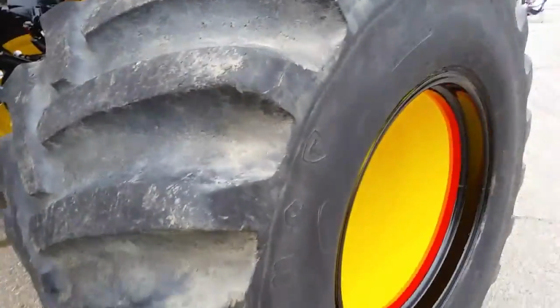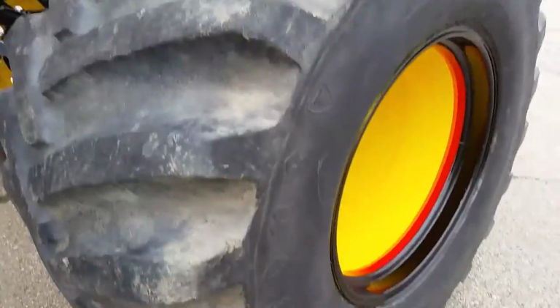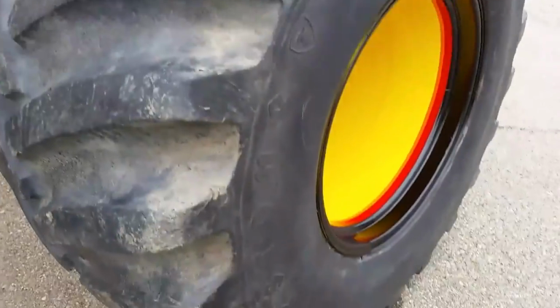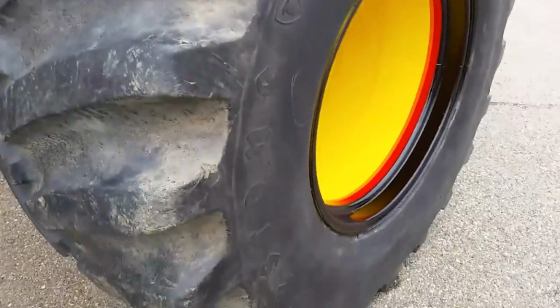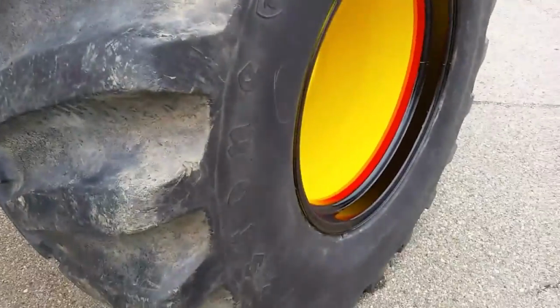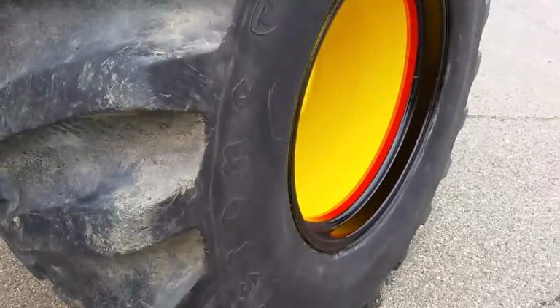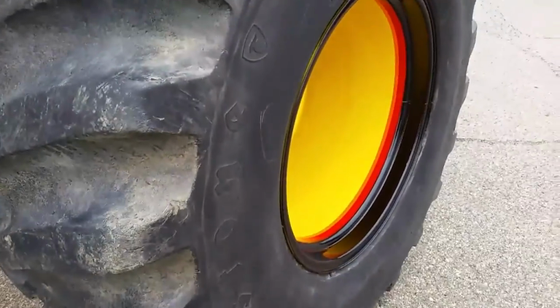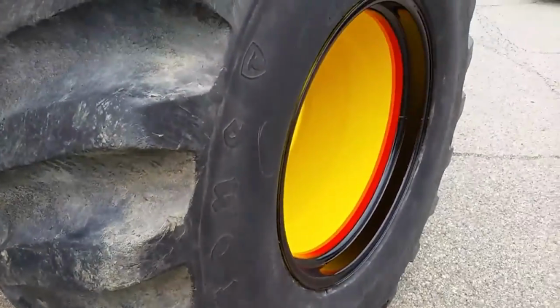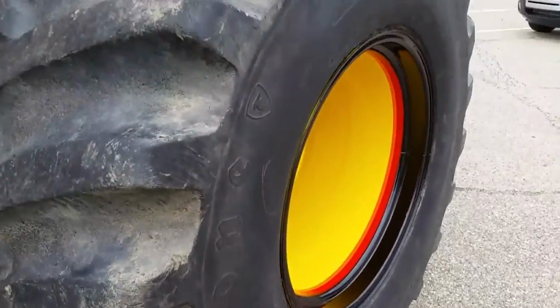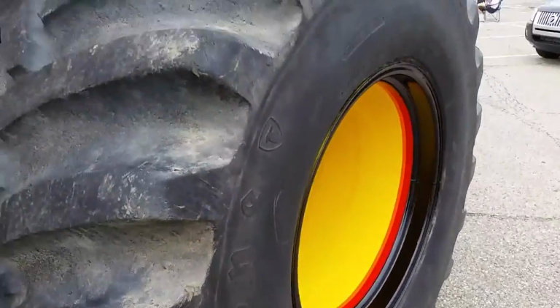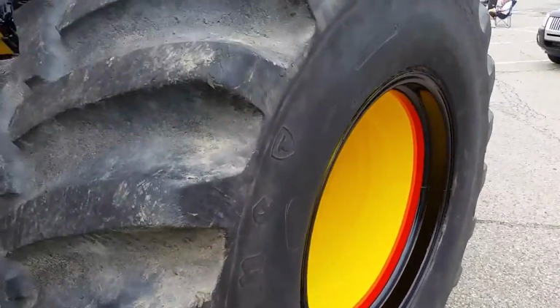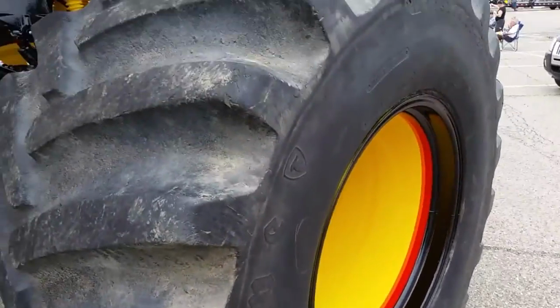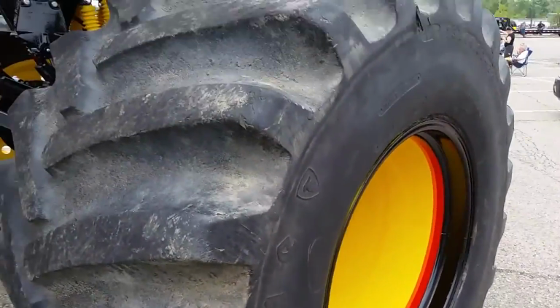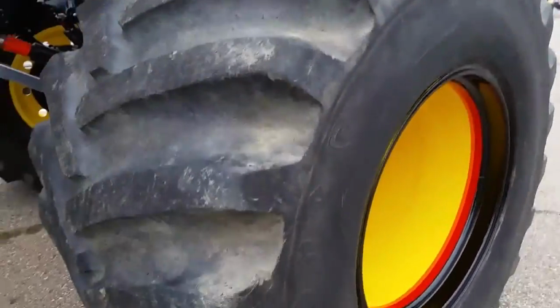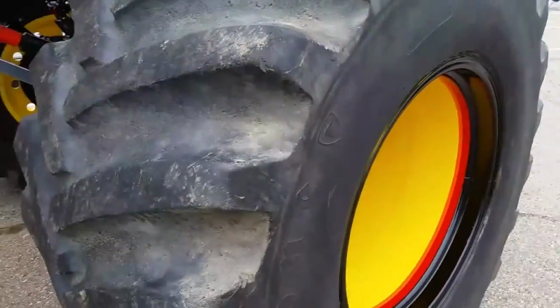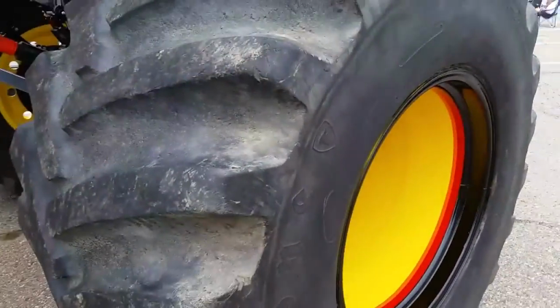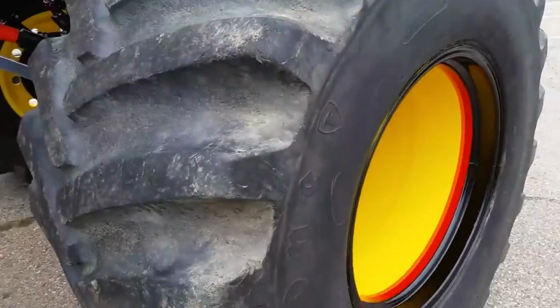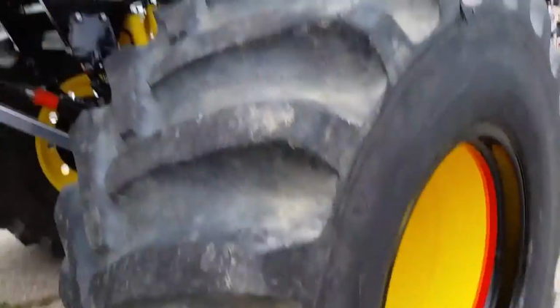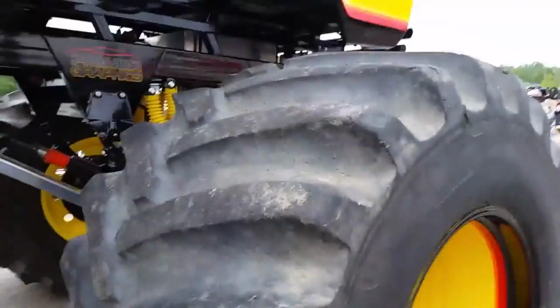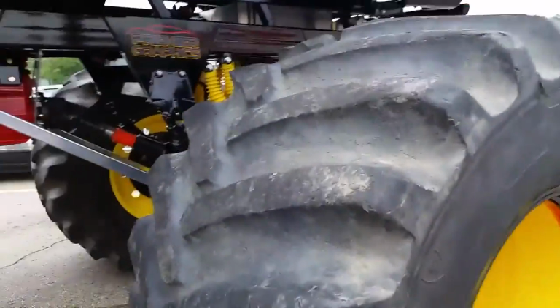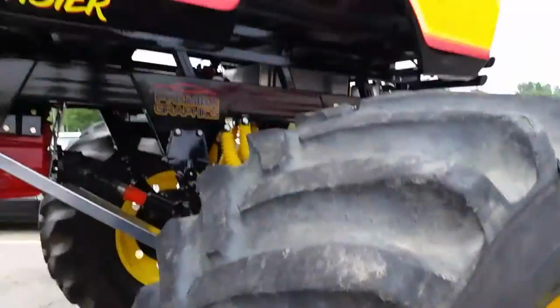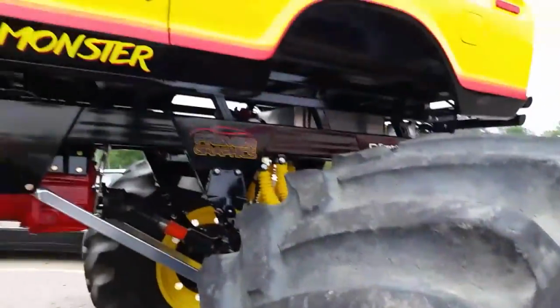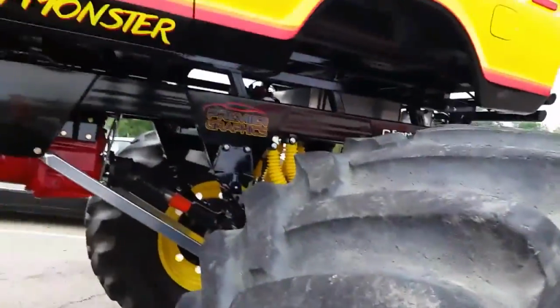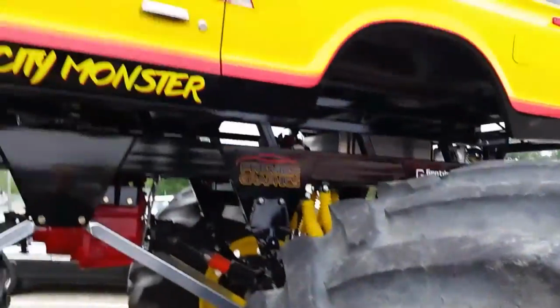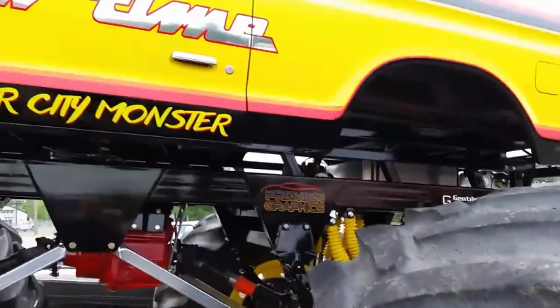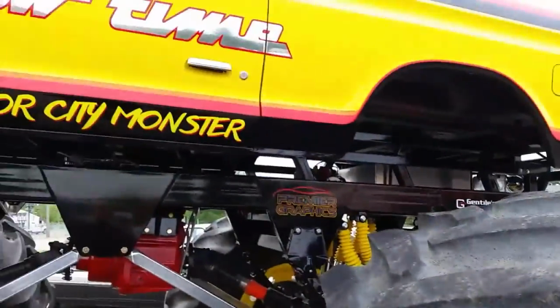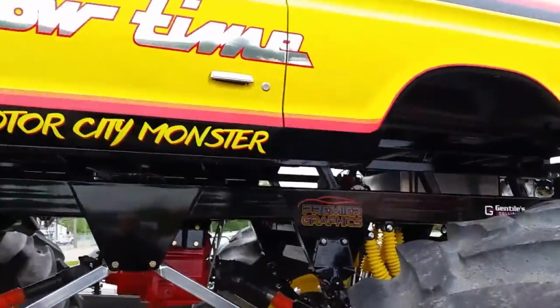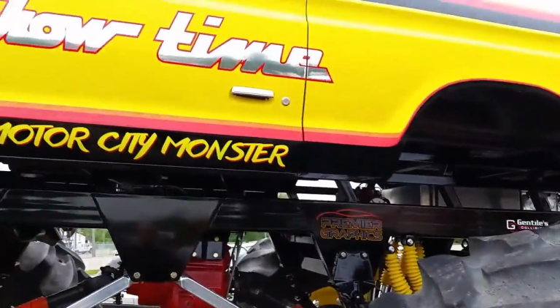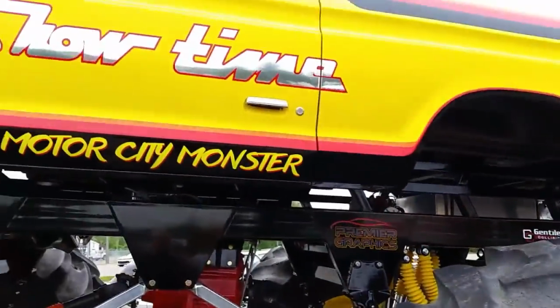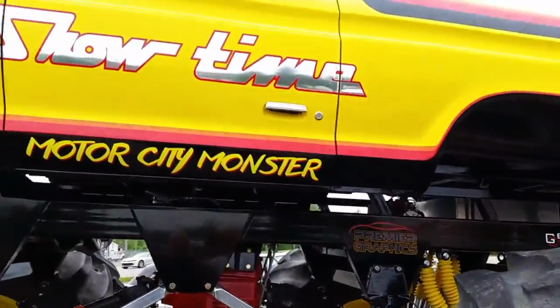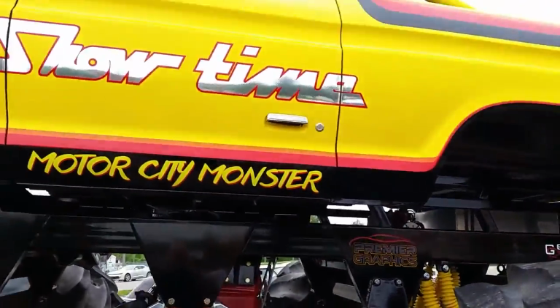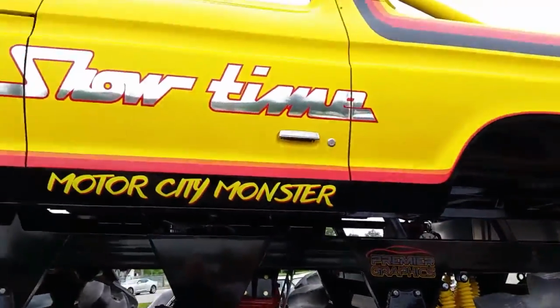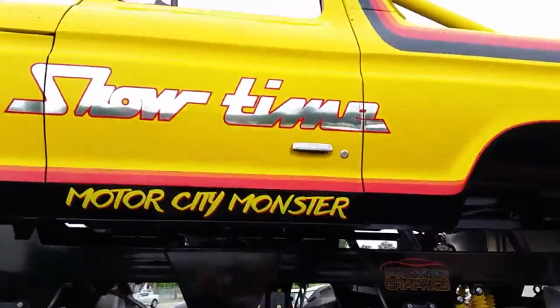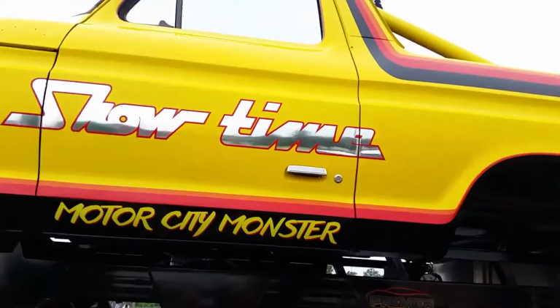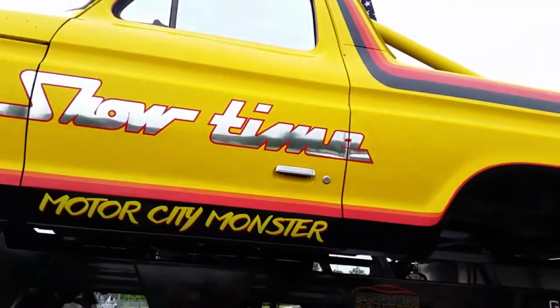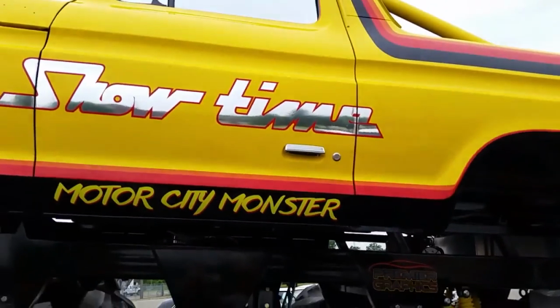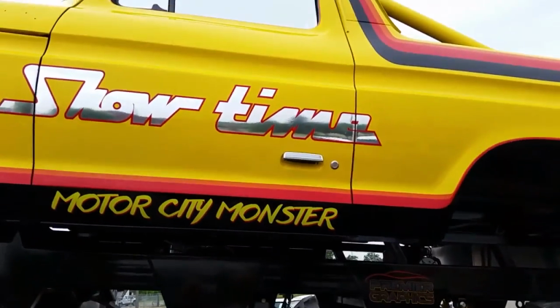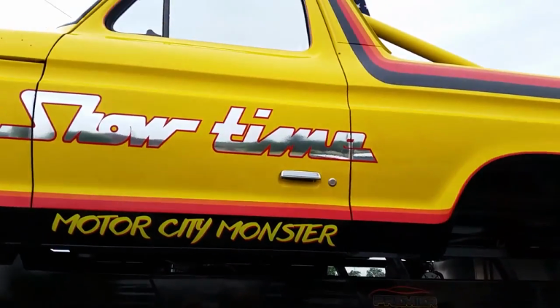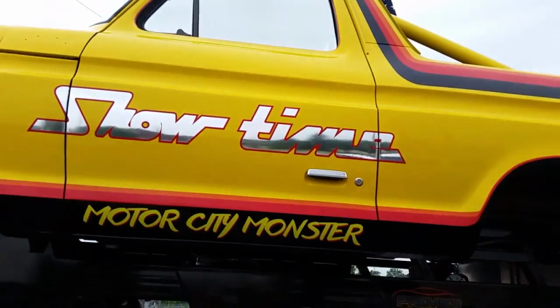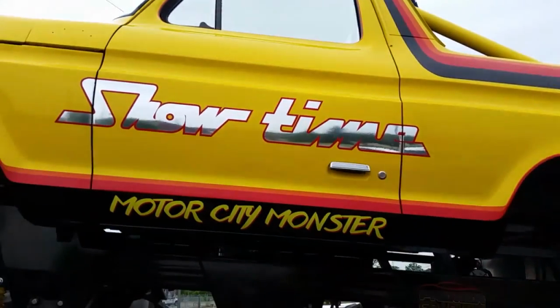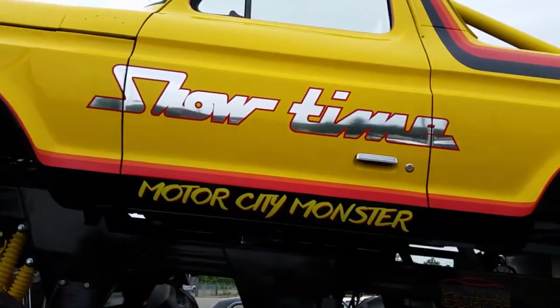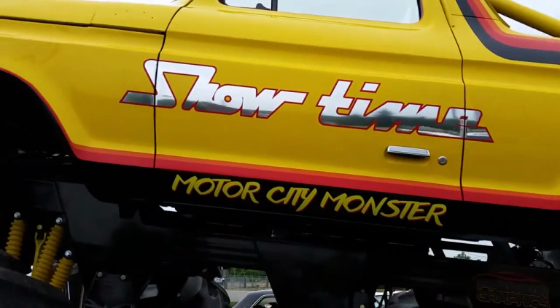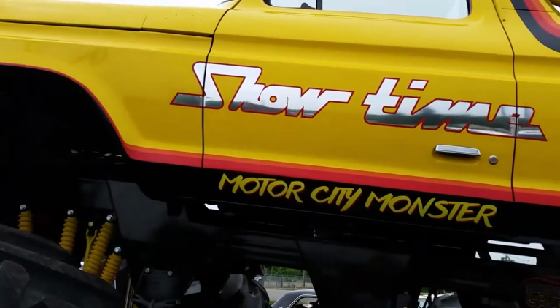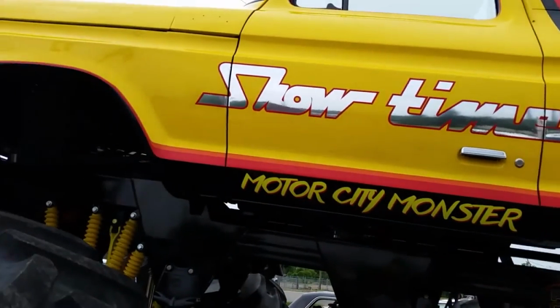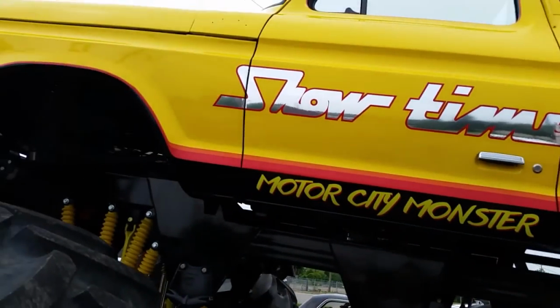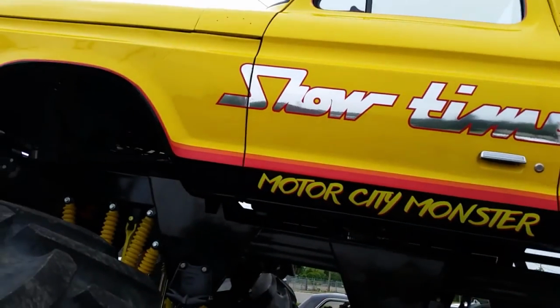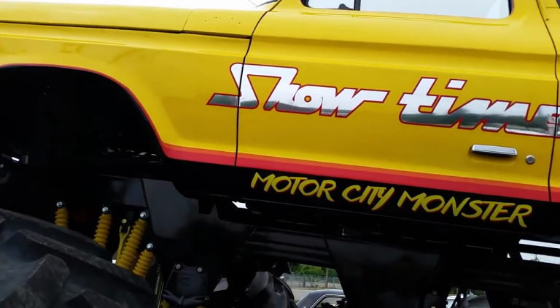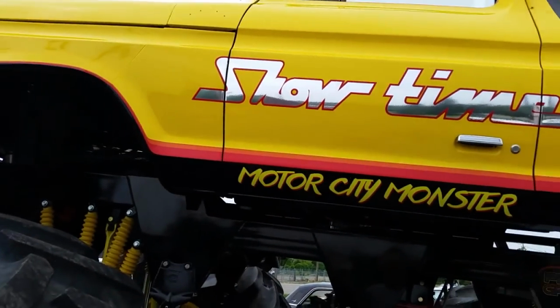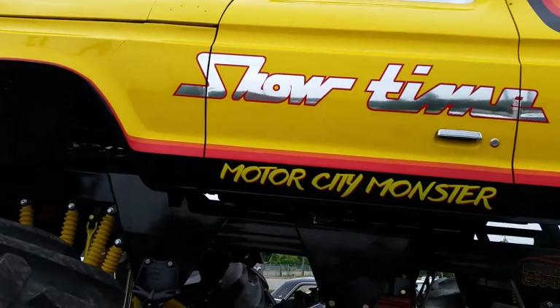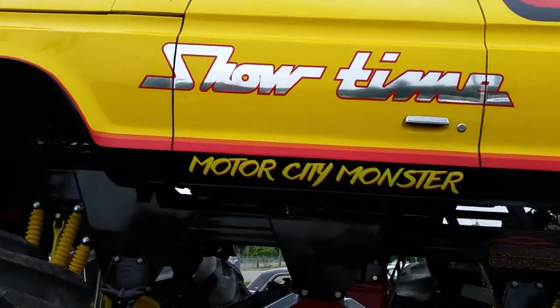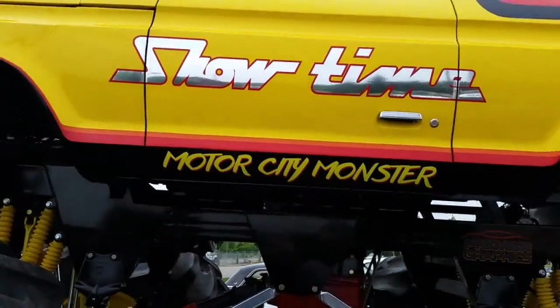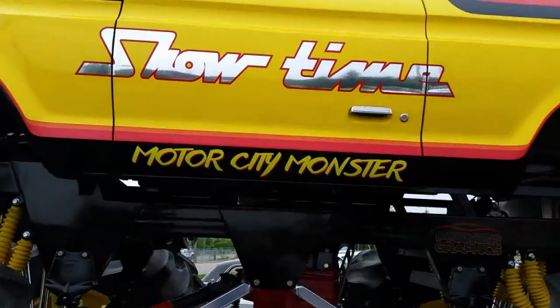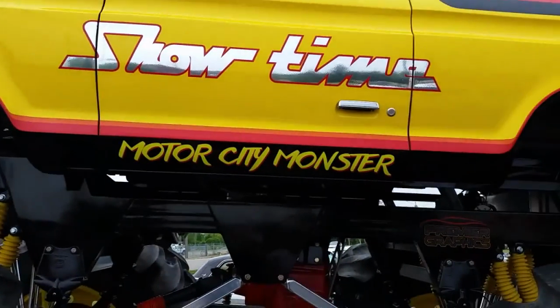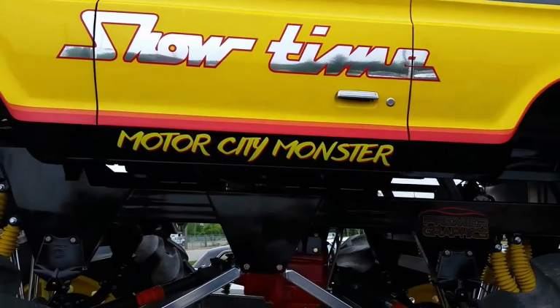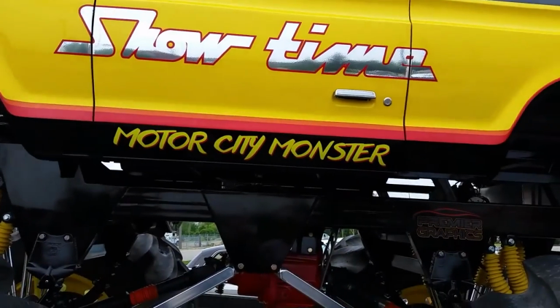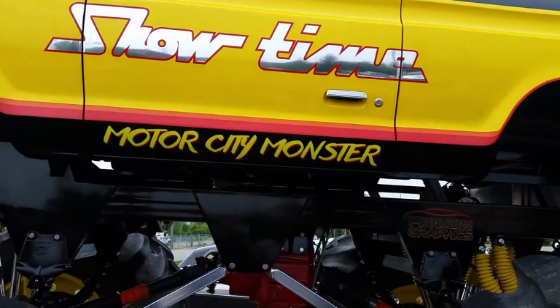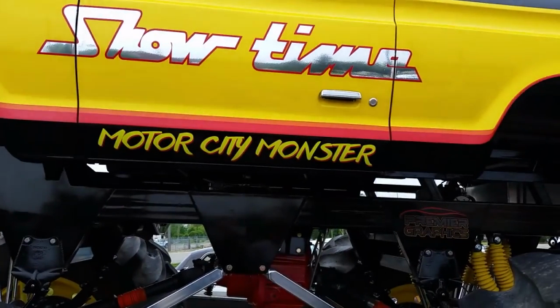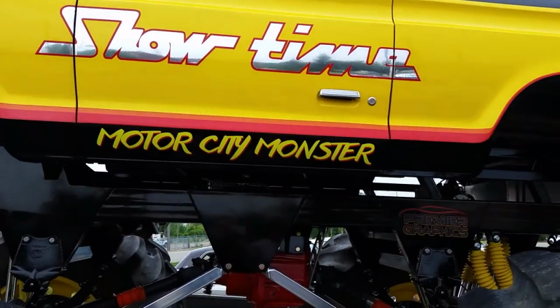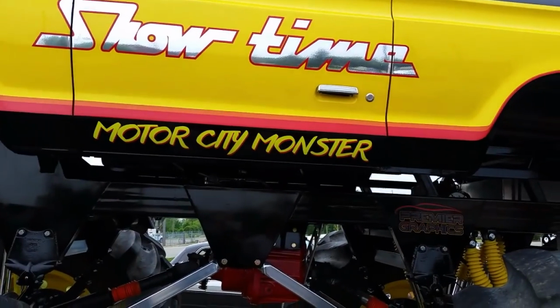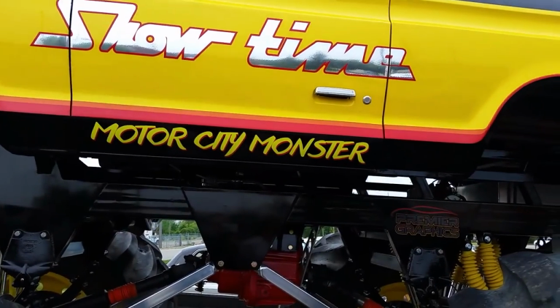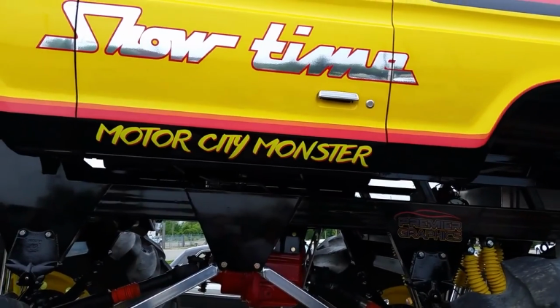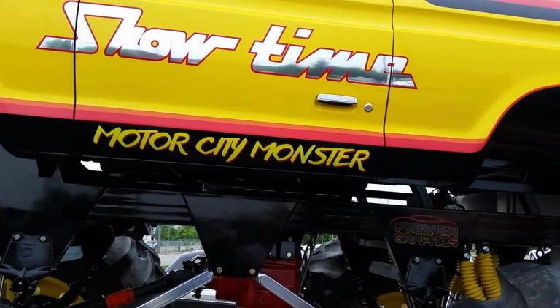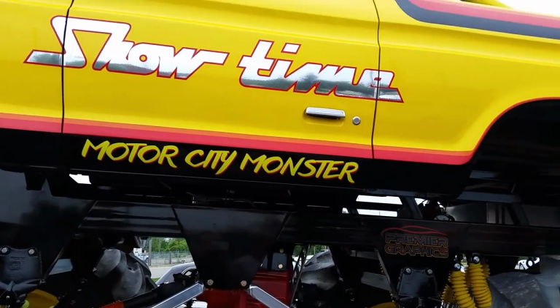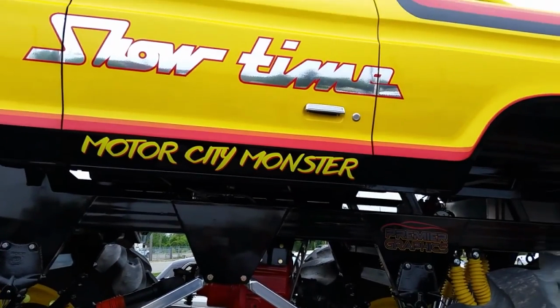These tires probably cost more than any car I own. Tractor tires. Very, very cool.